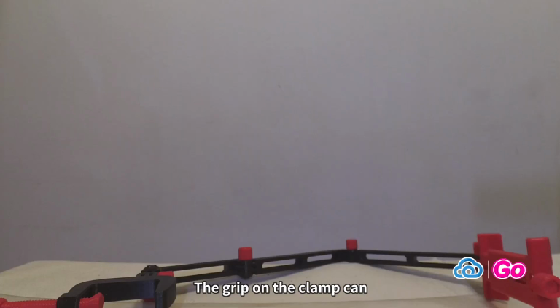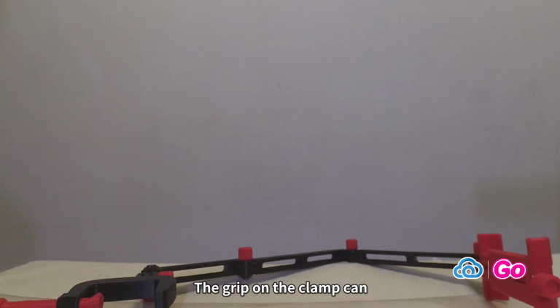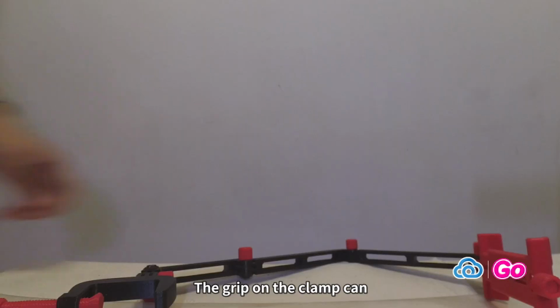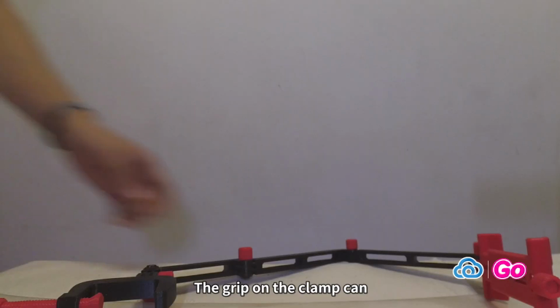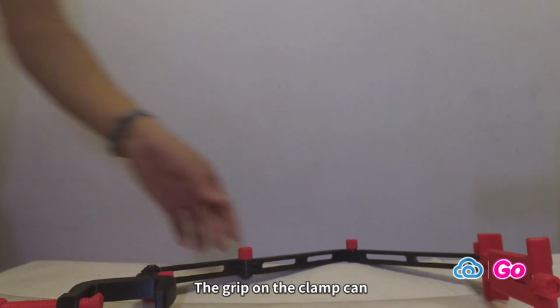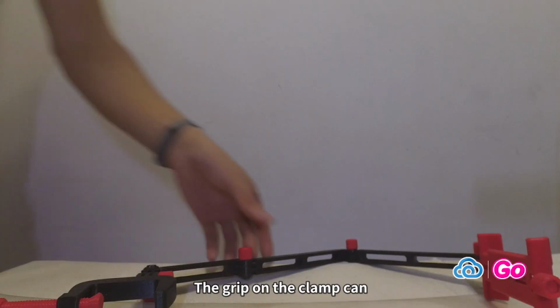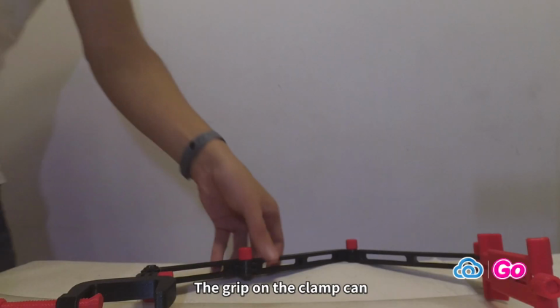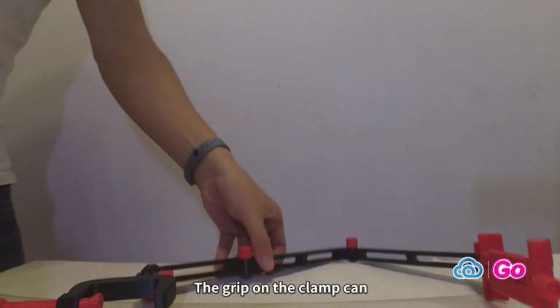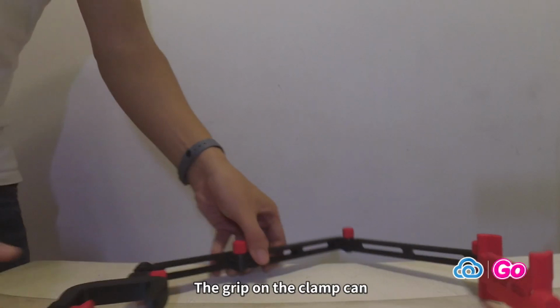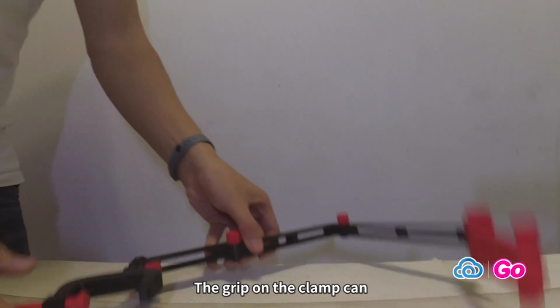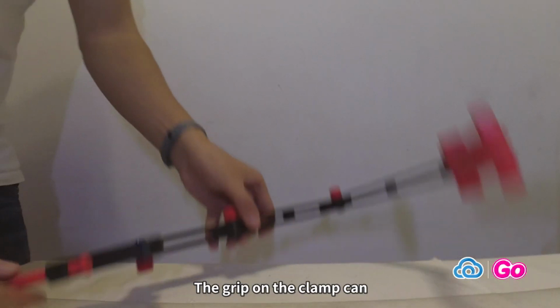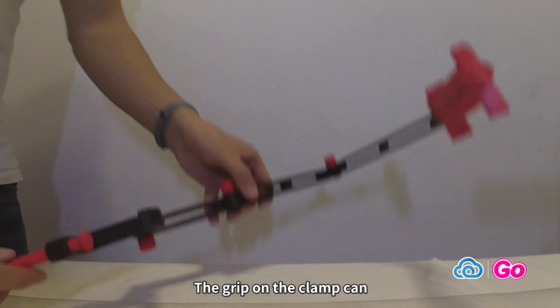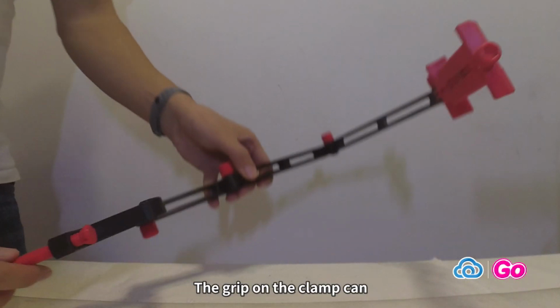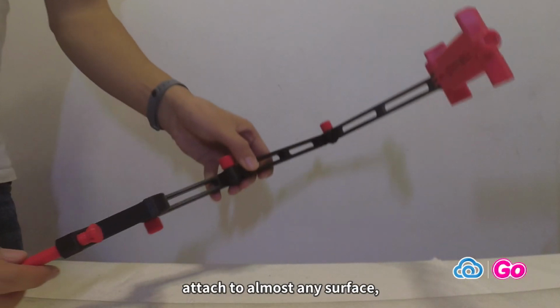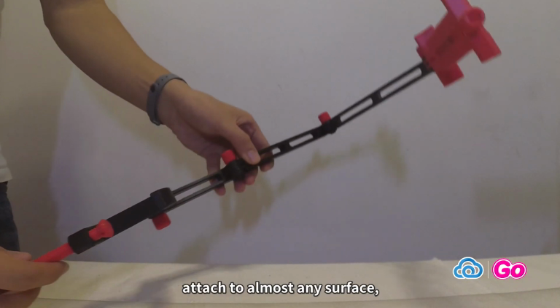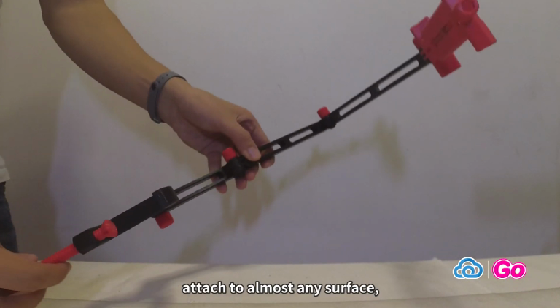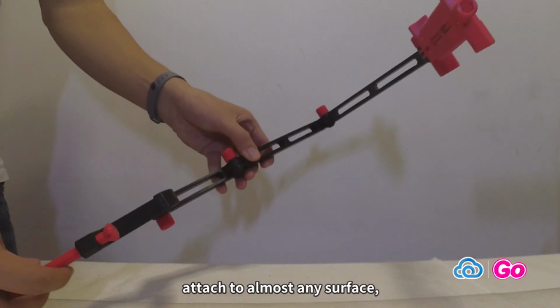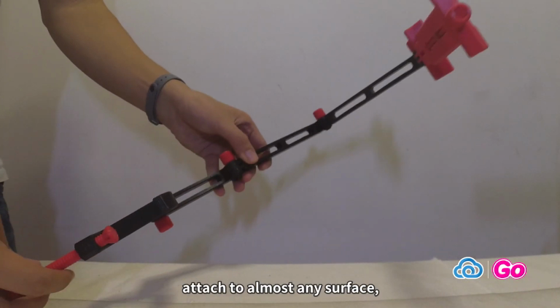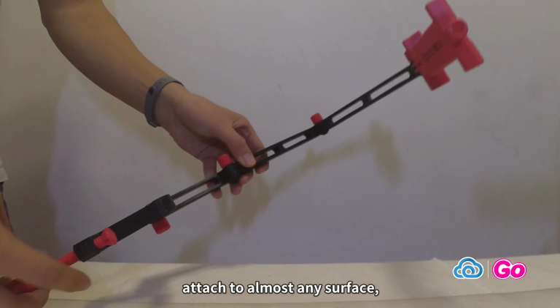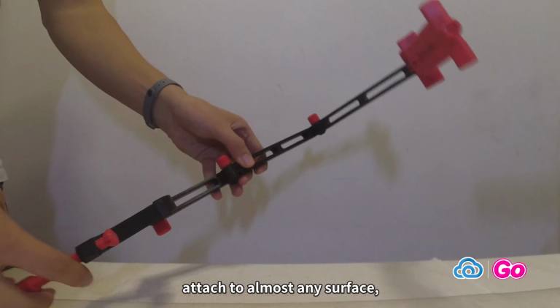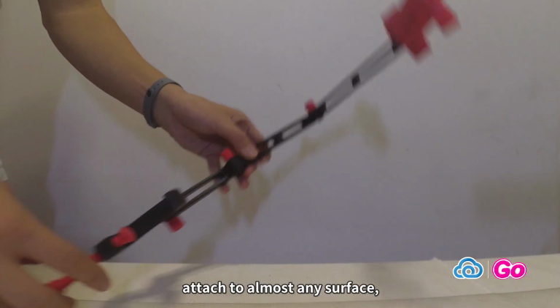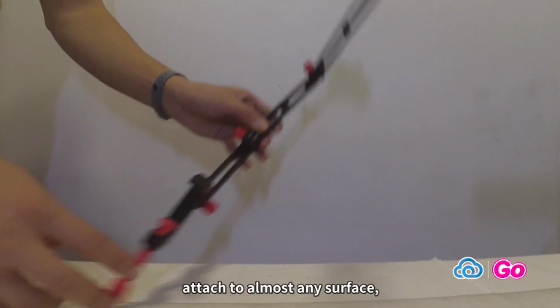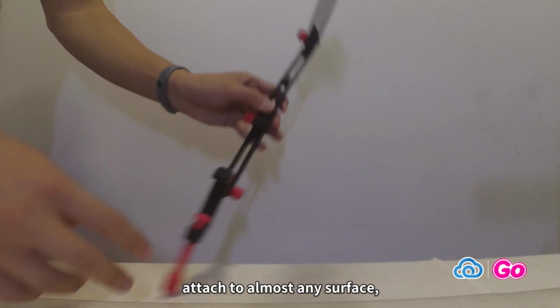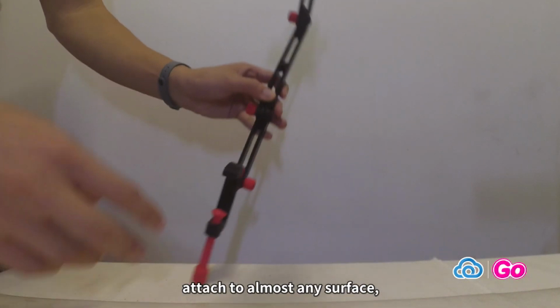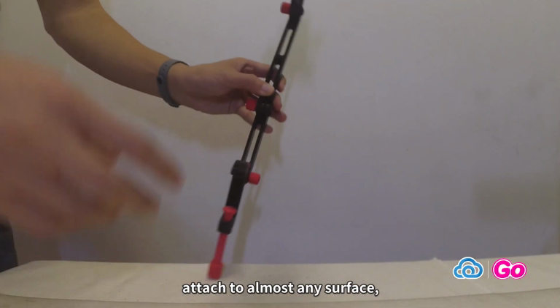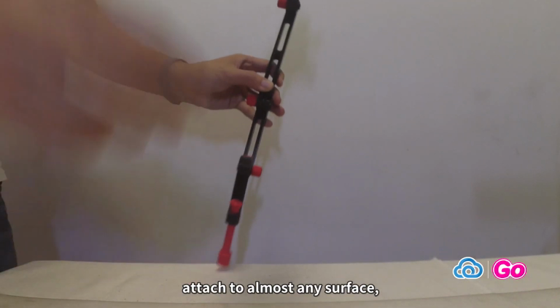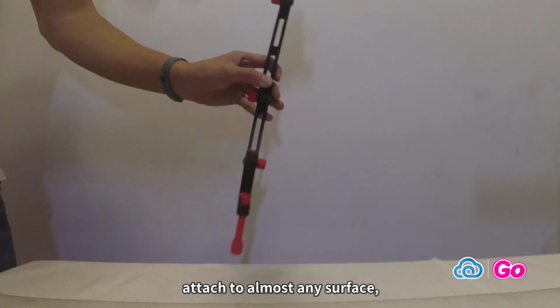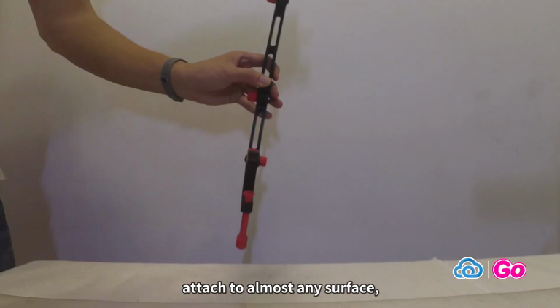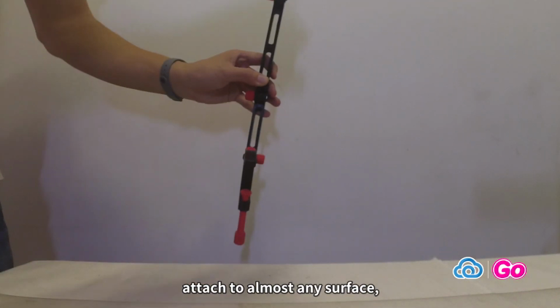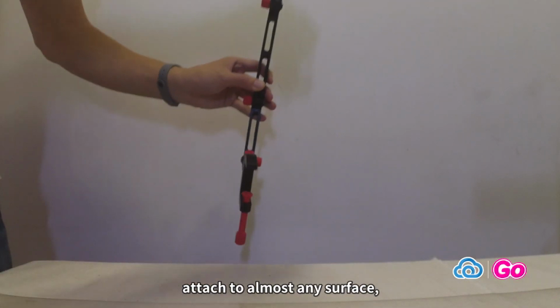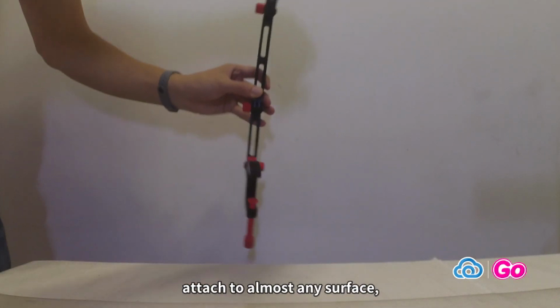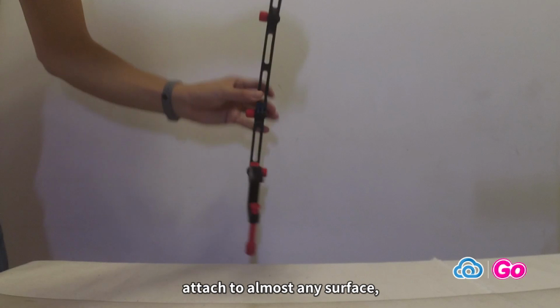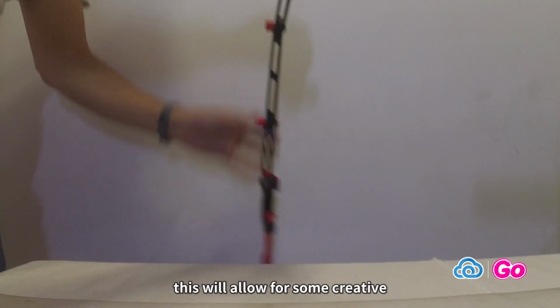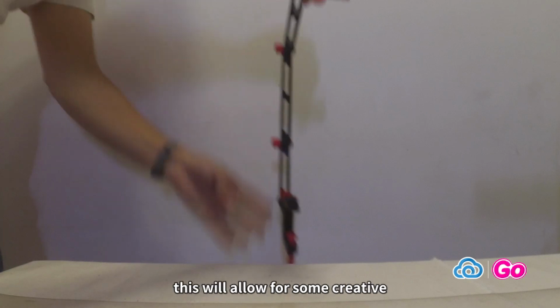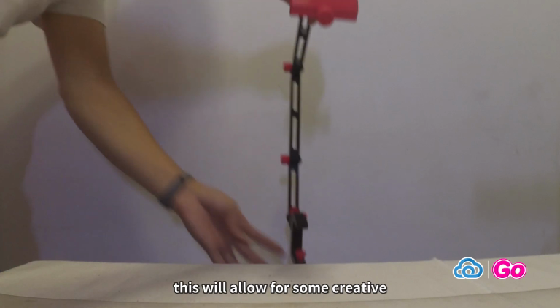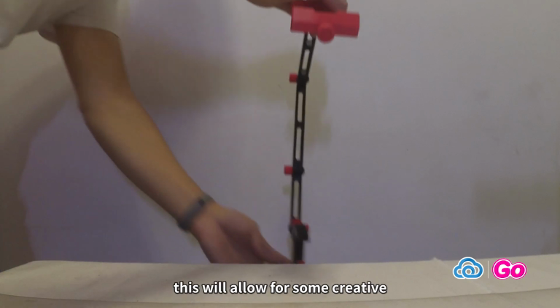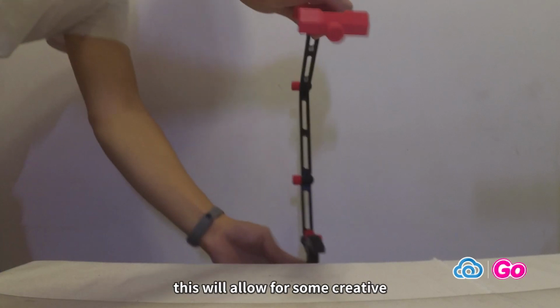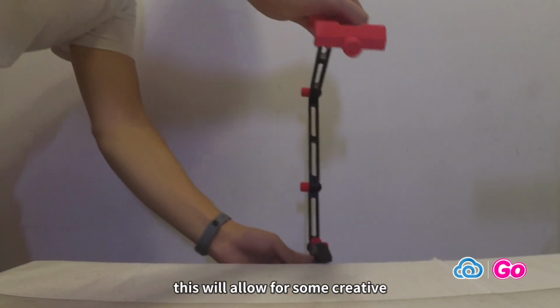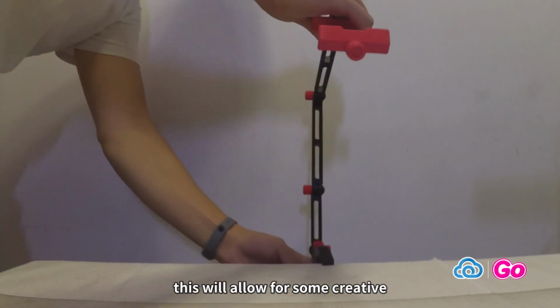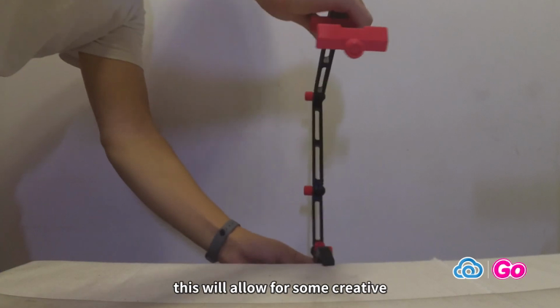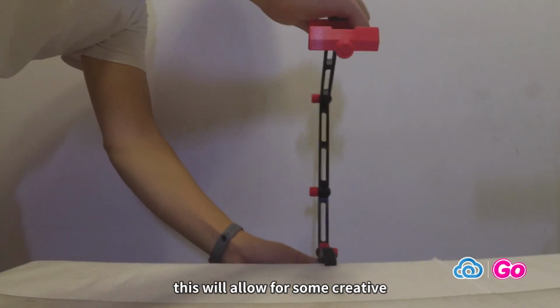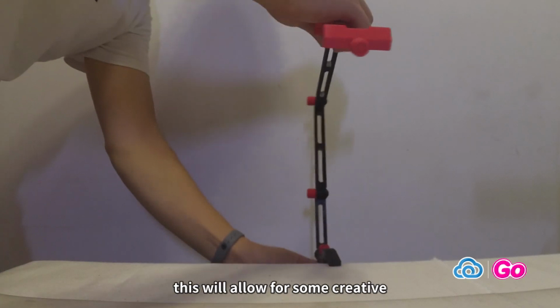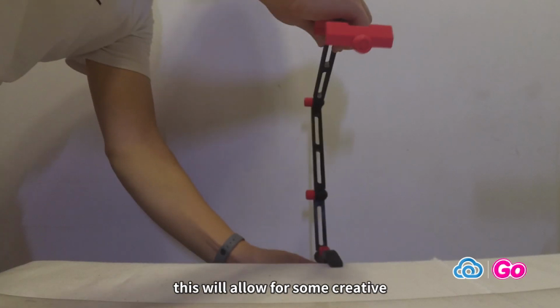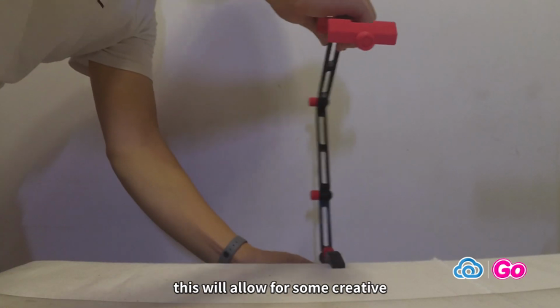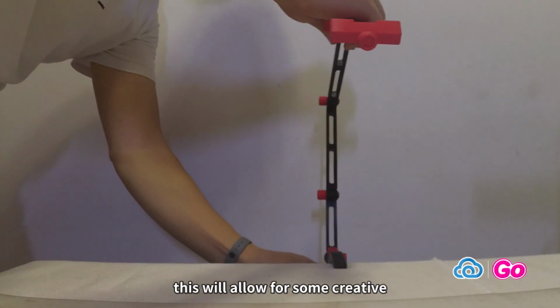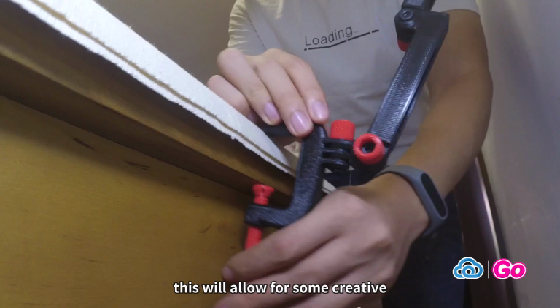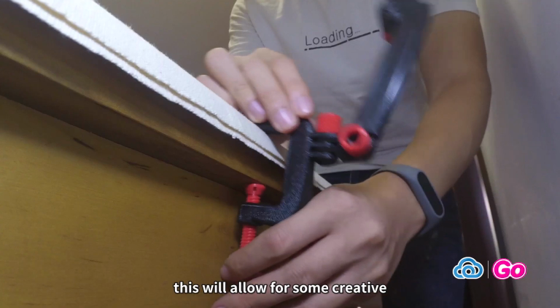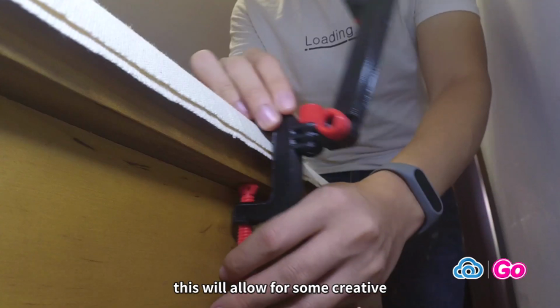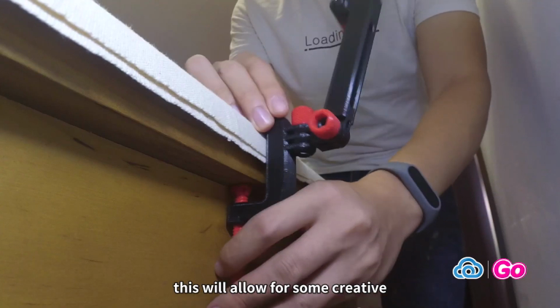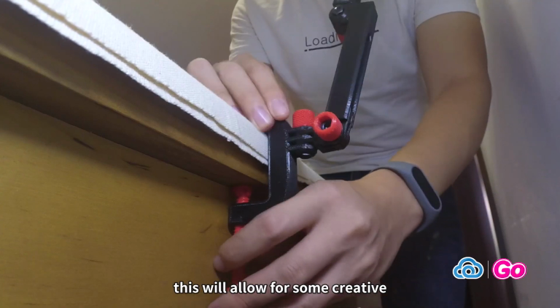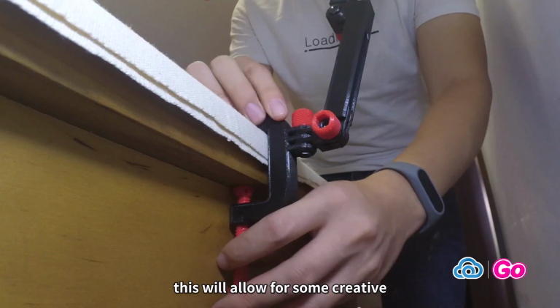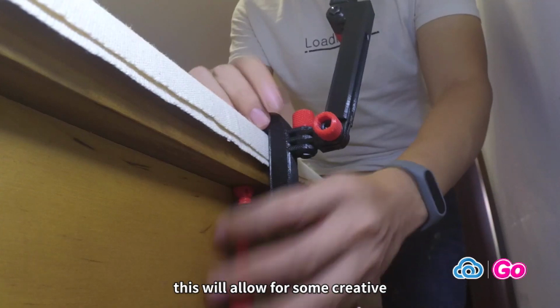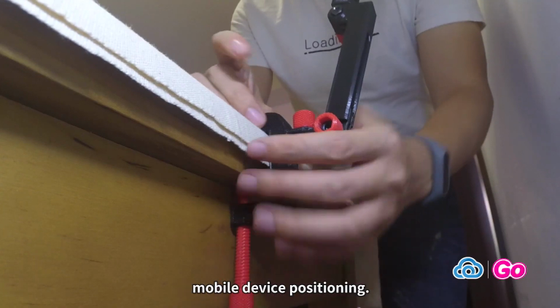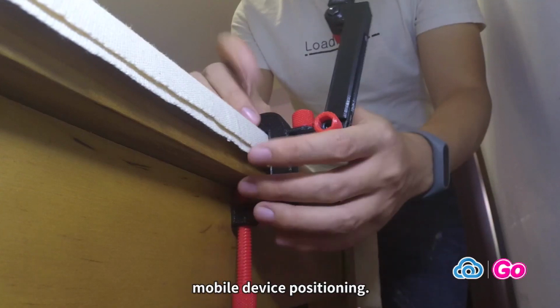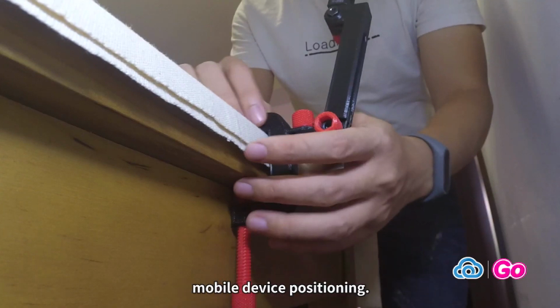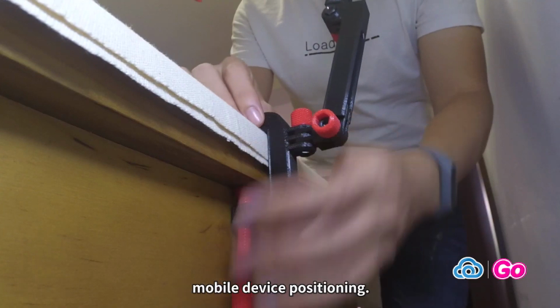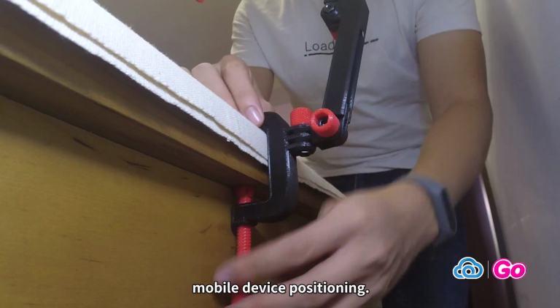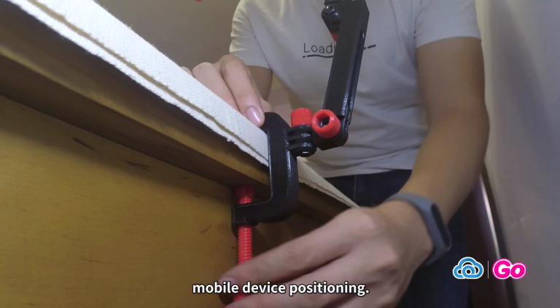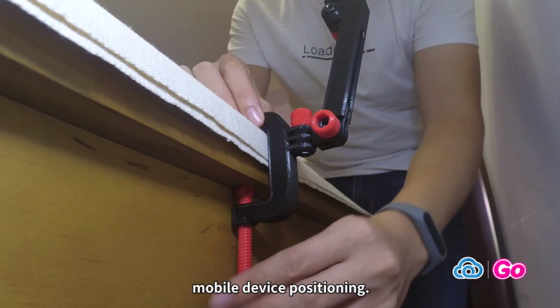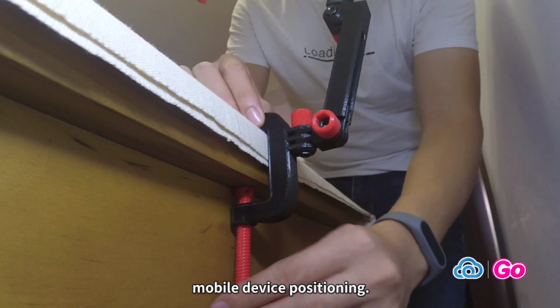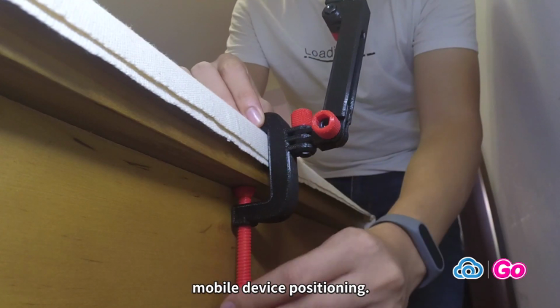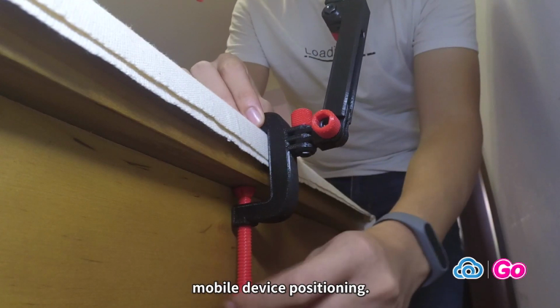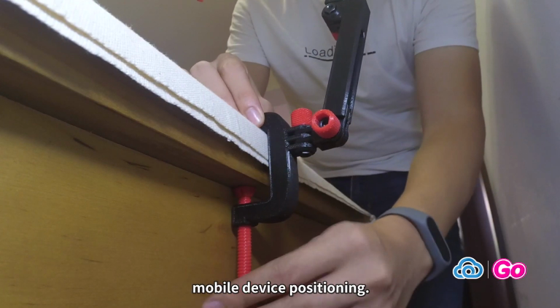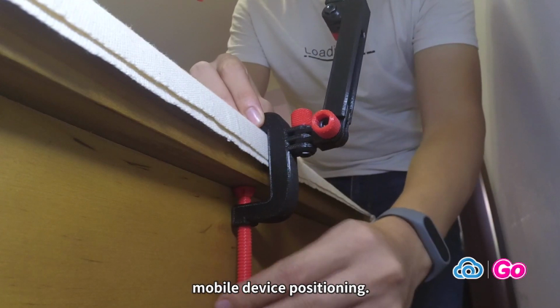The grip of the clamp can attach to almost any surface. This will allow for some creative mobile device positioning.